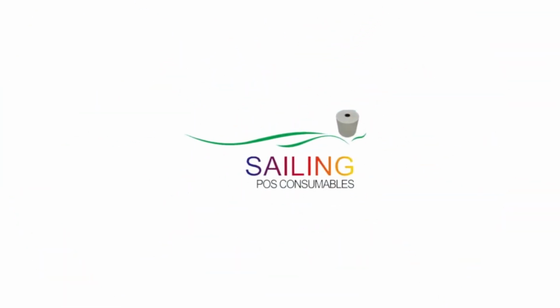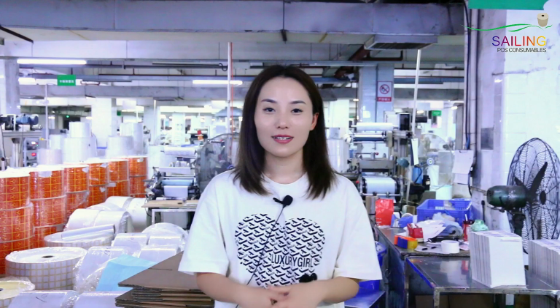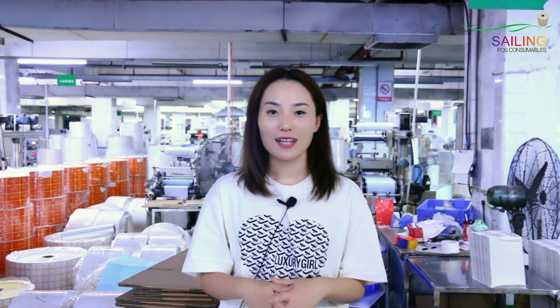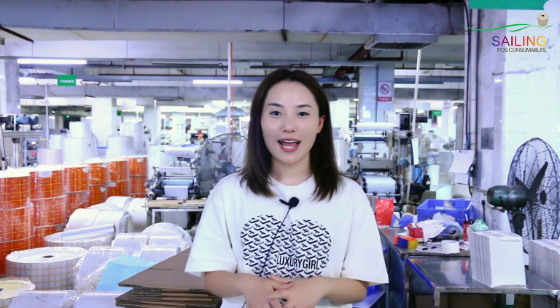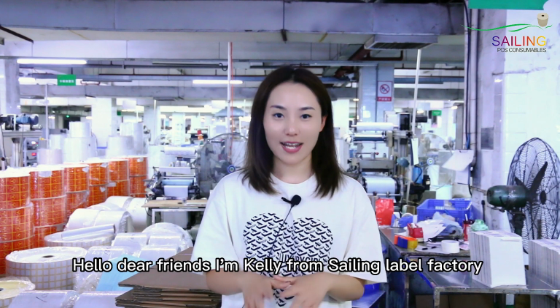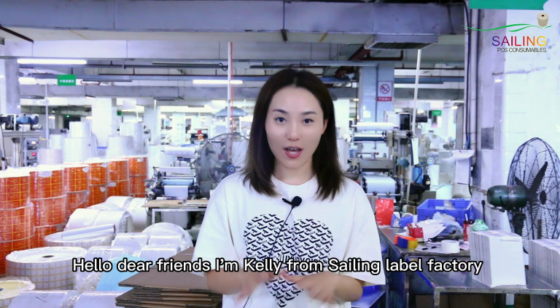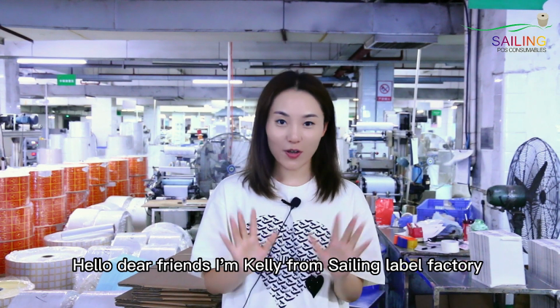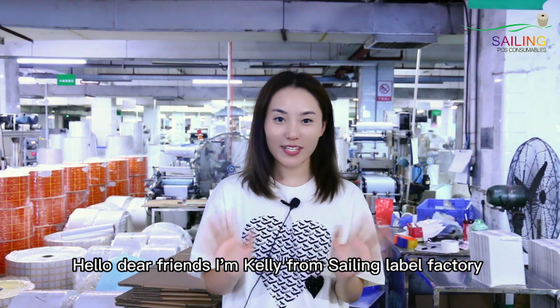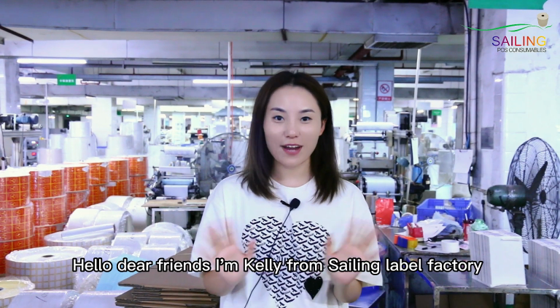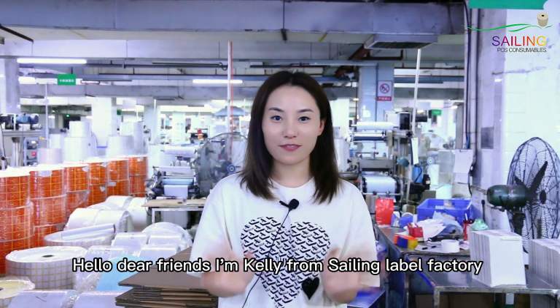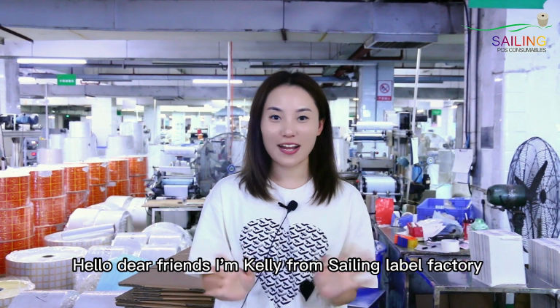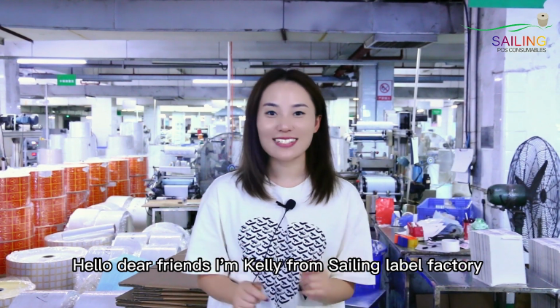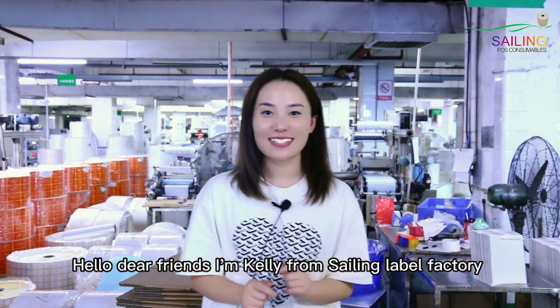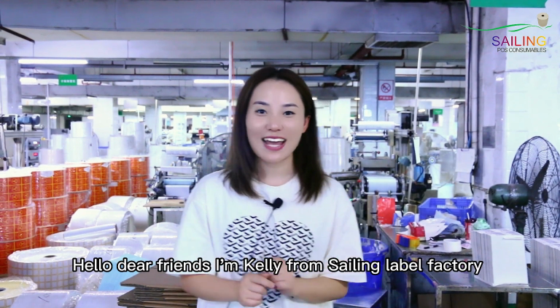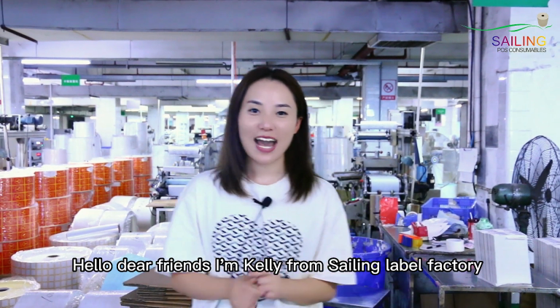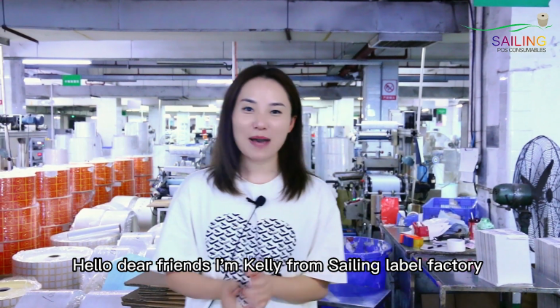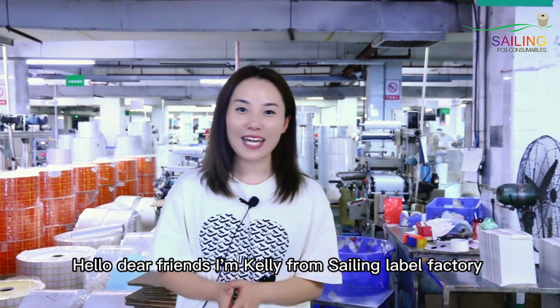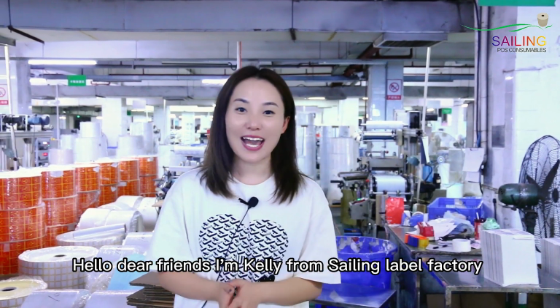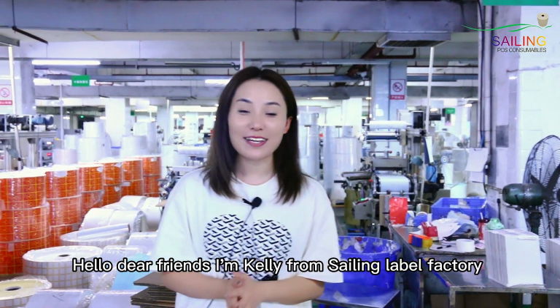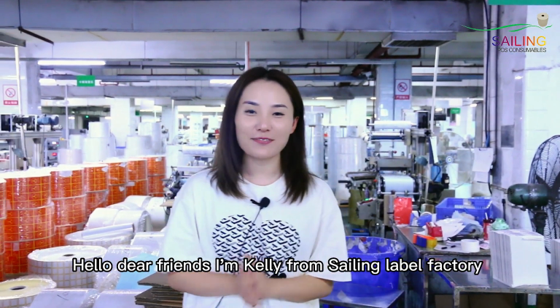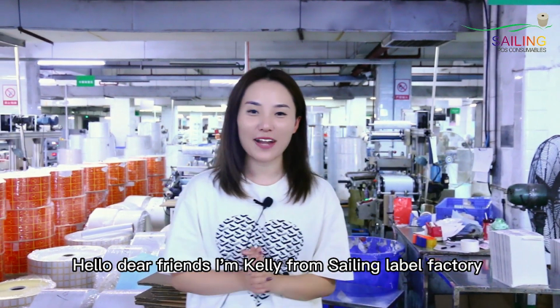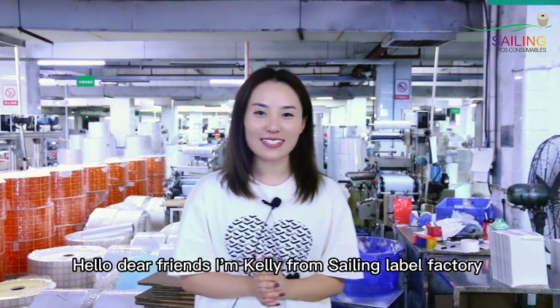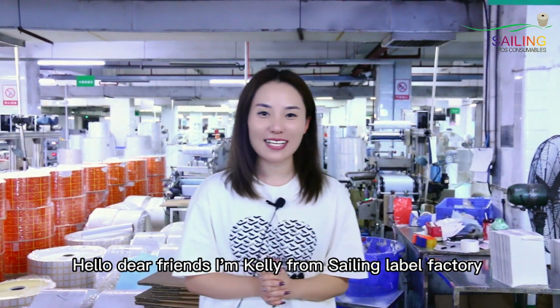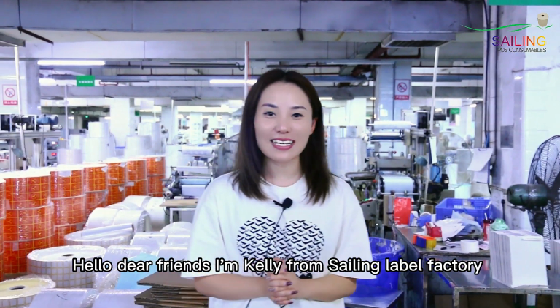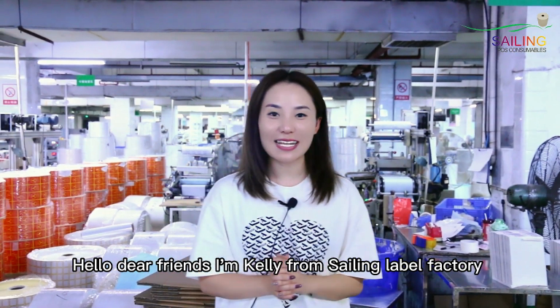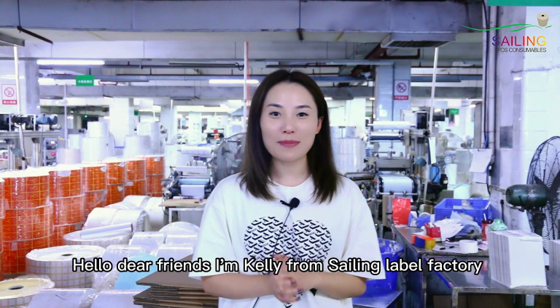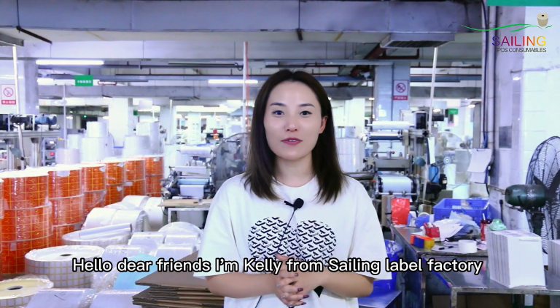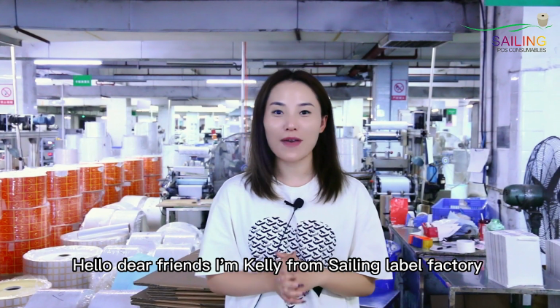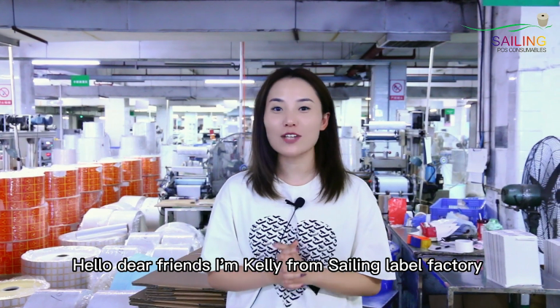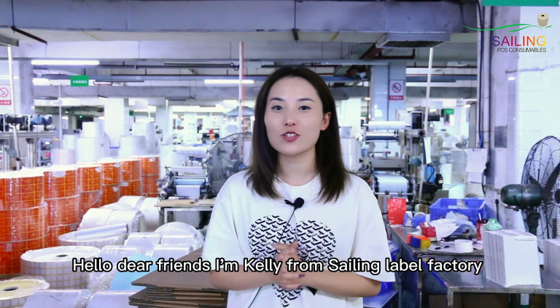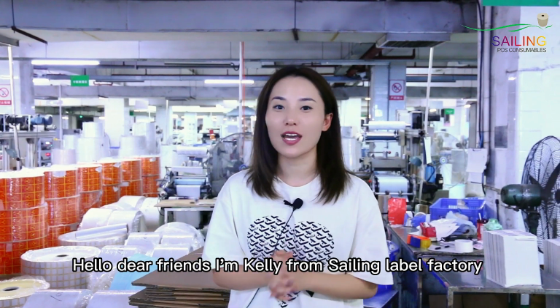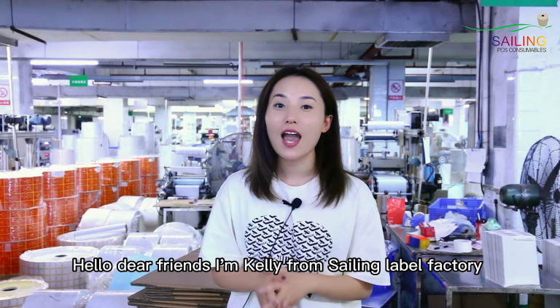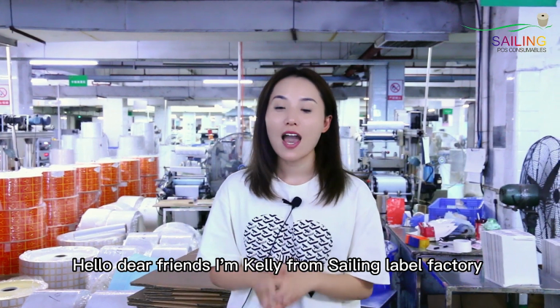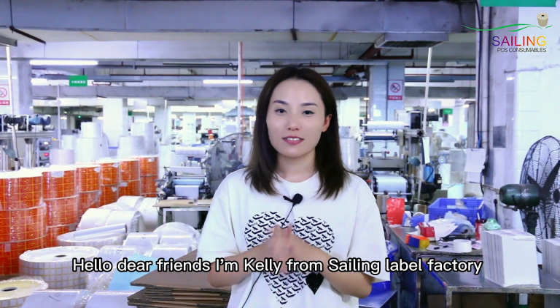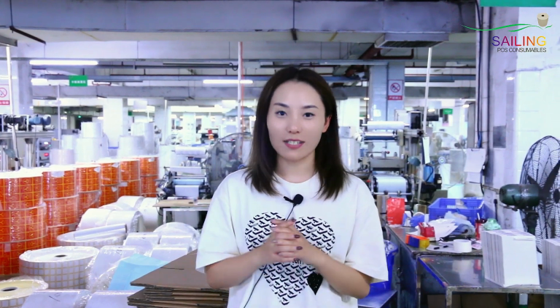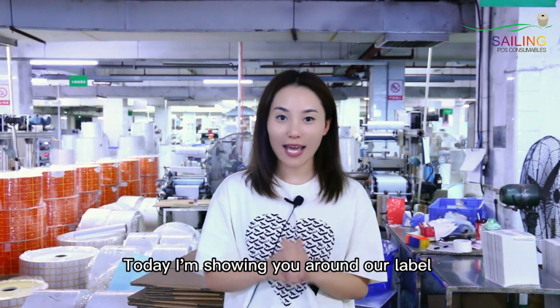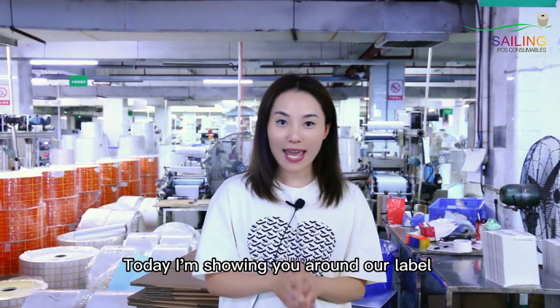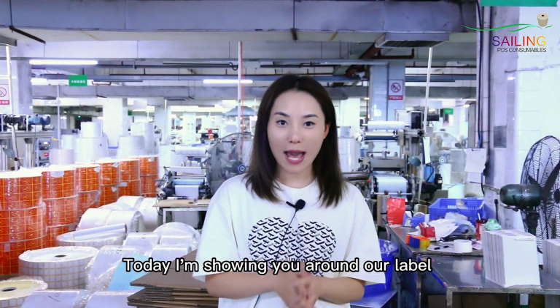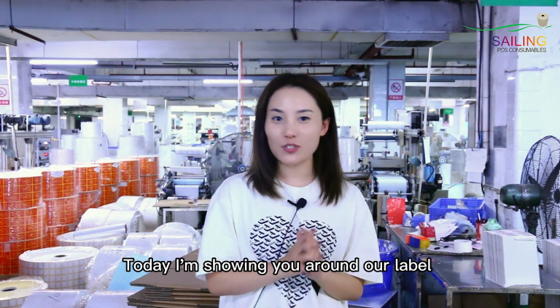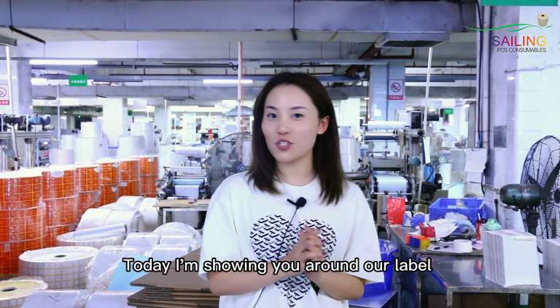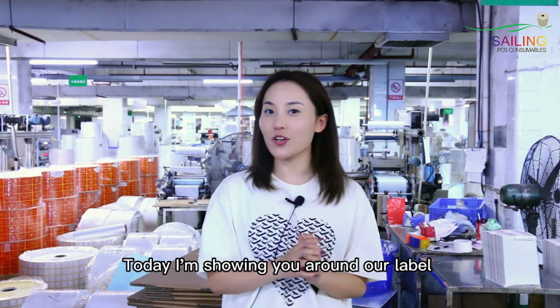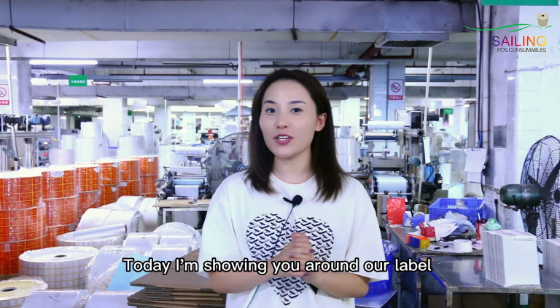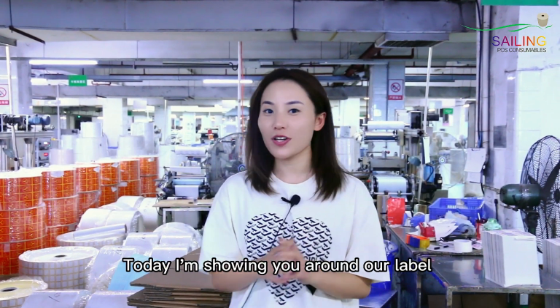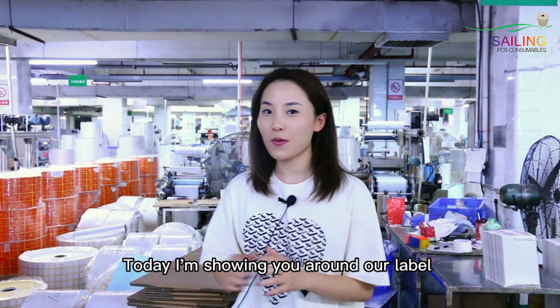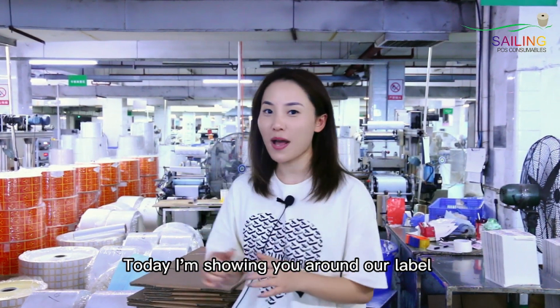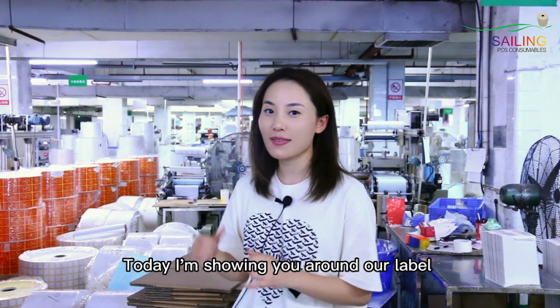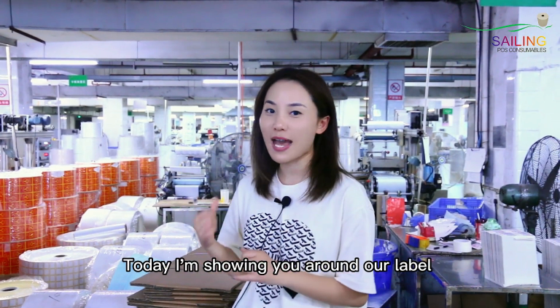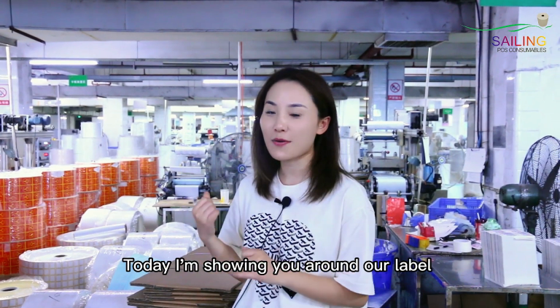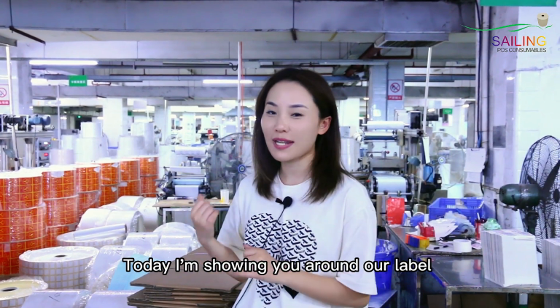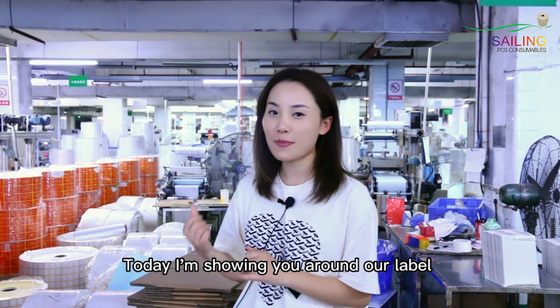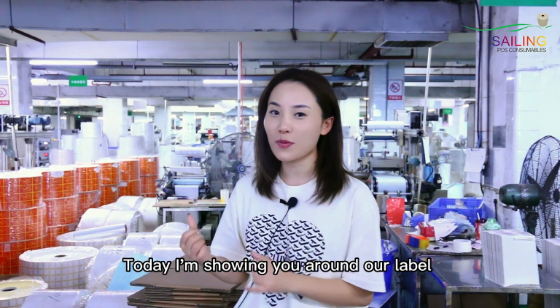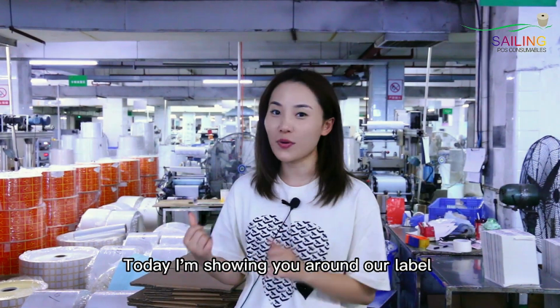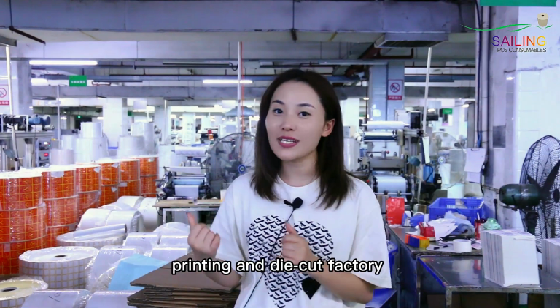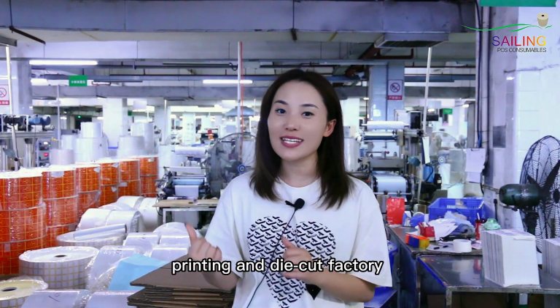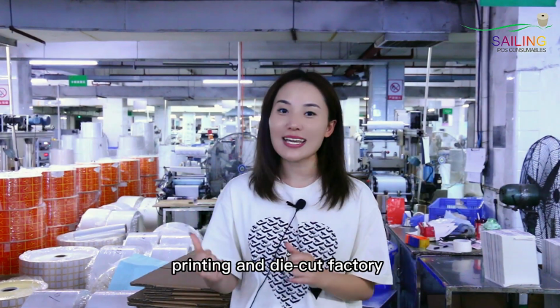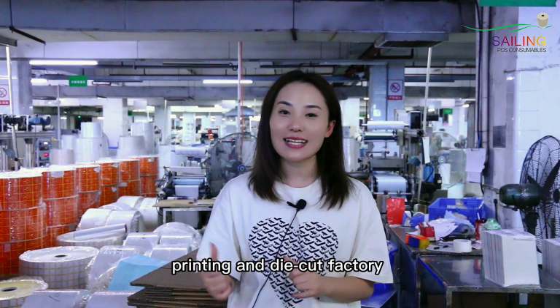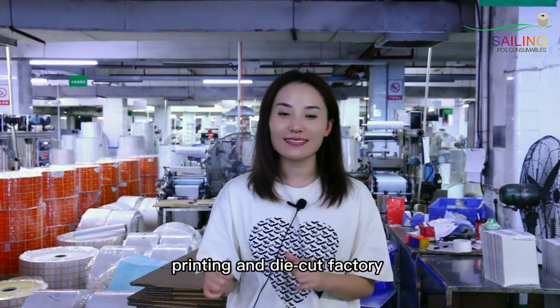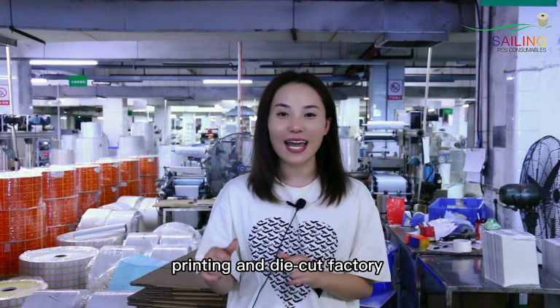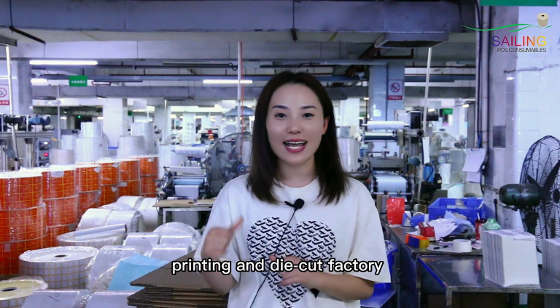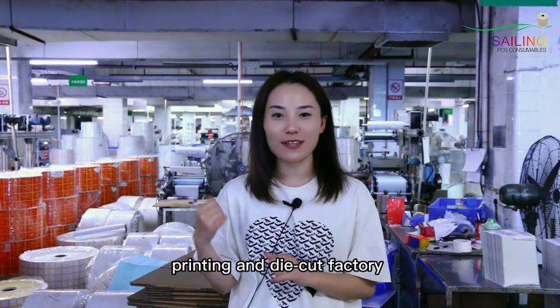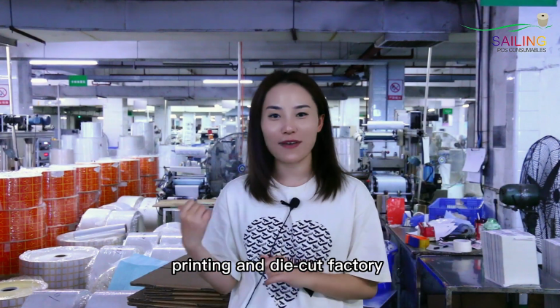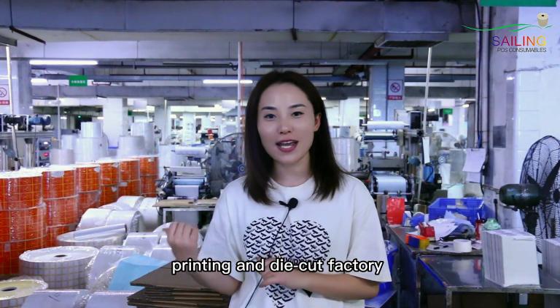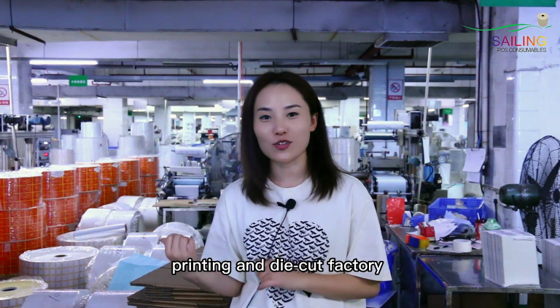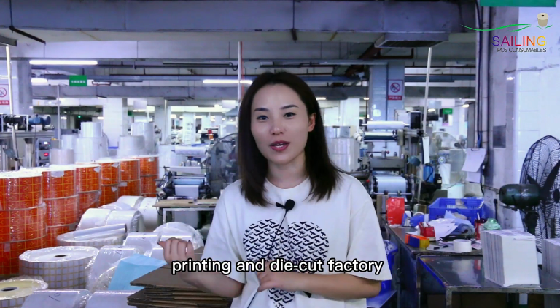Hello dear friends, I'm Kelly from Sydney Label Factory. Today I'm showing you around our label printing and die-cut factories.